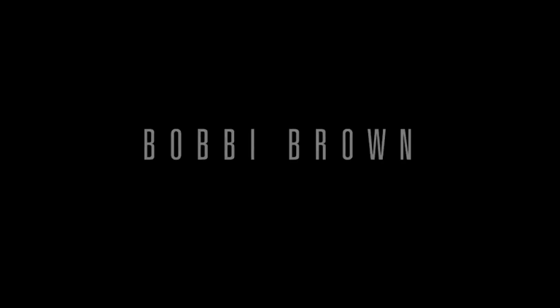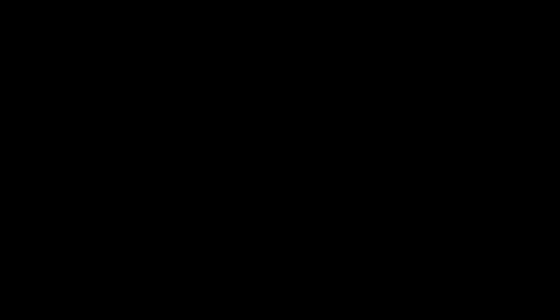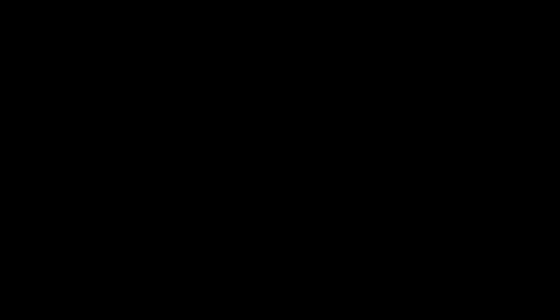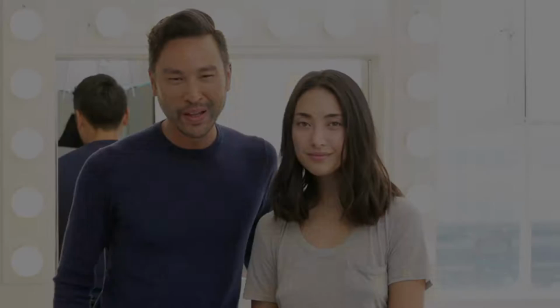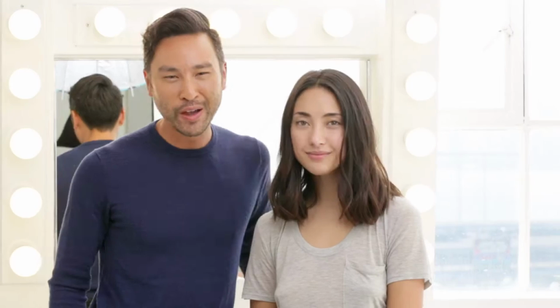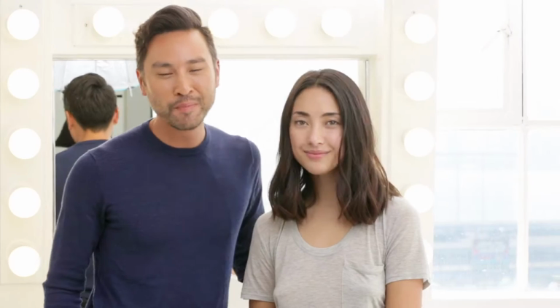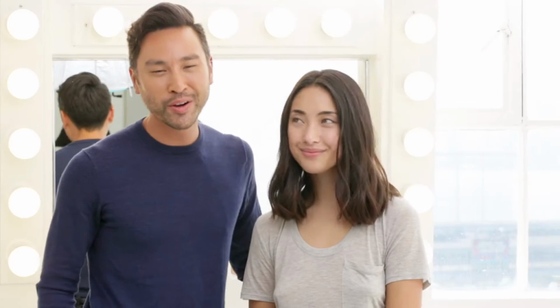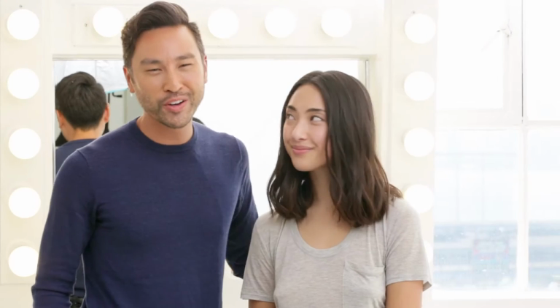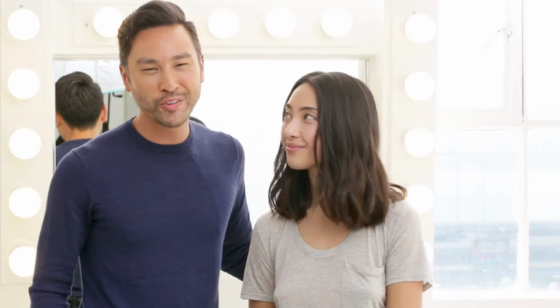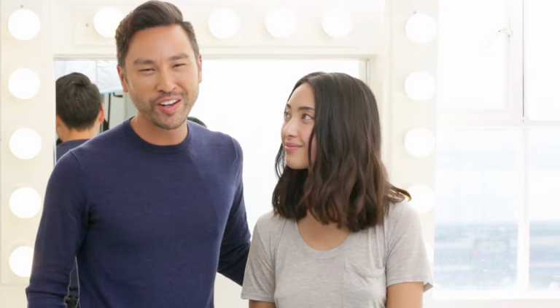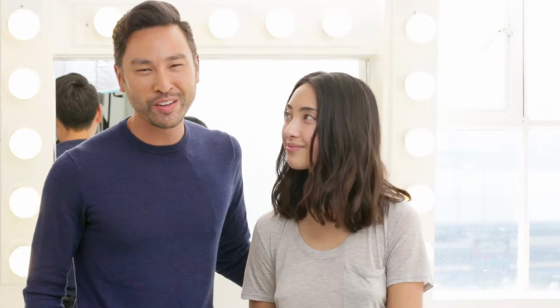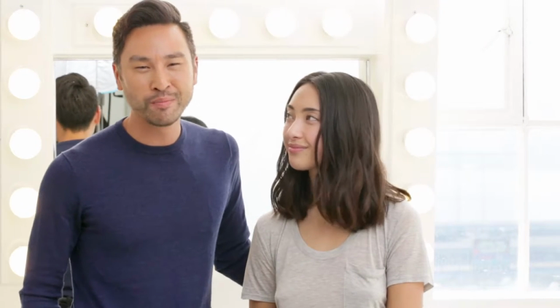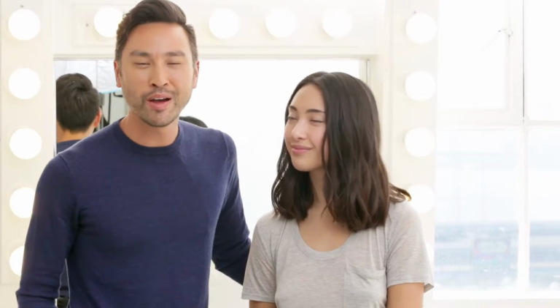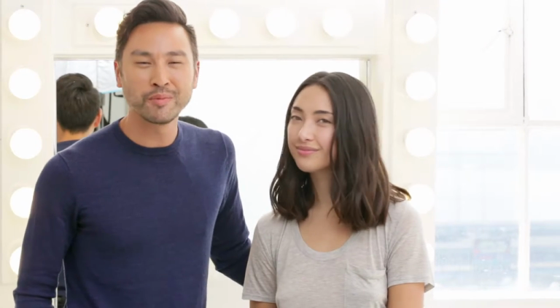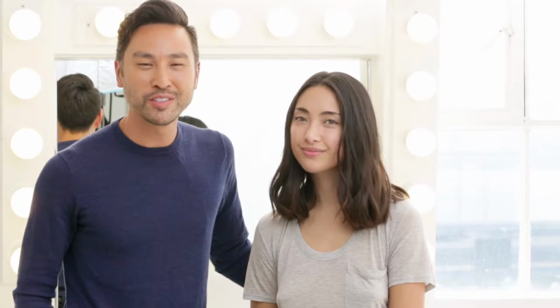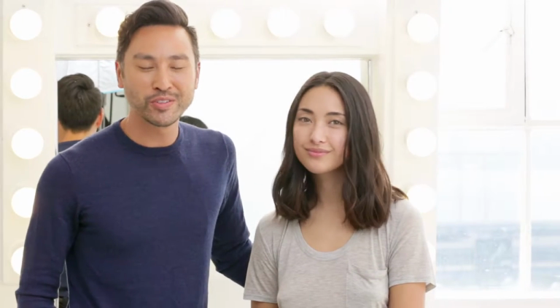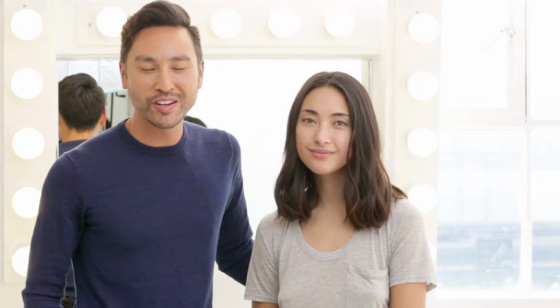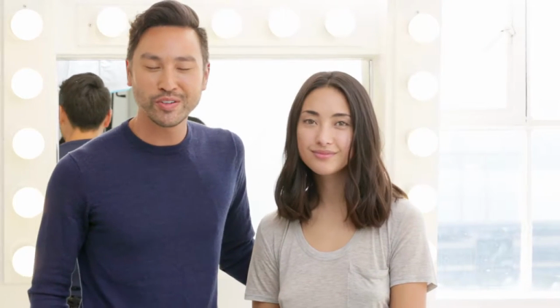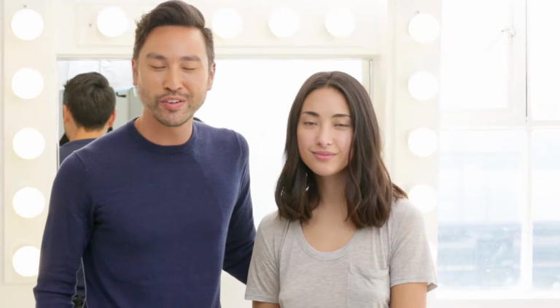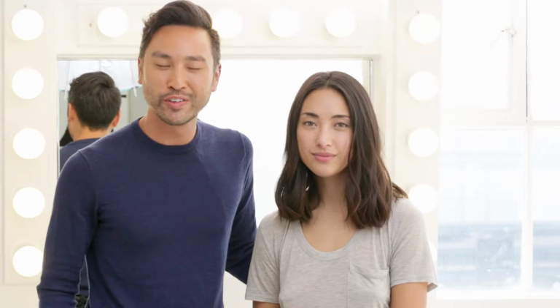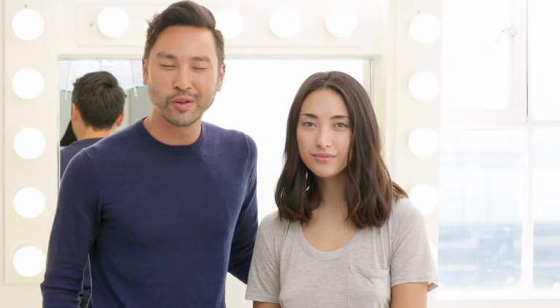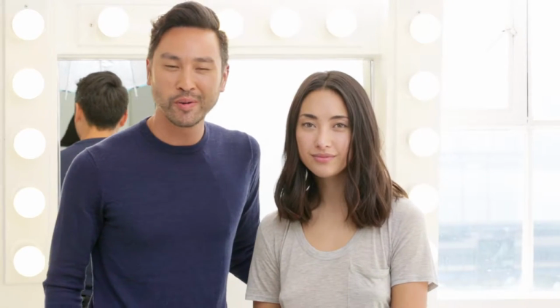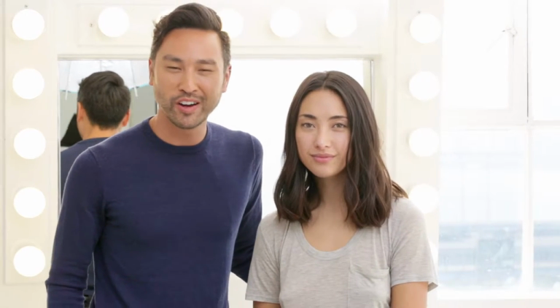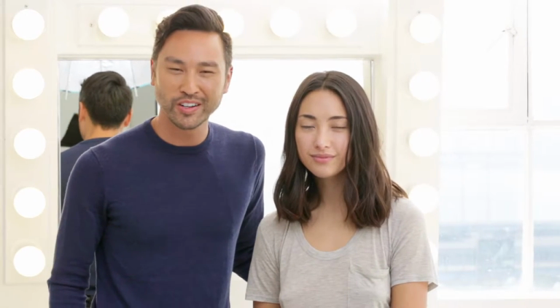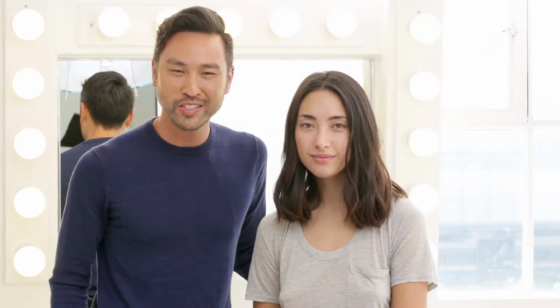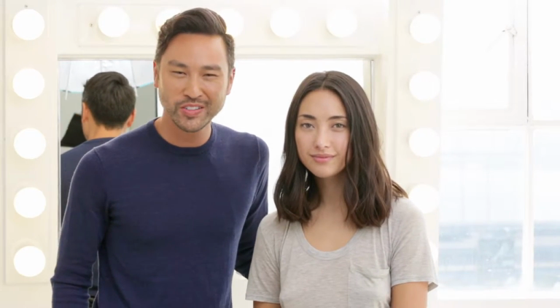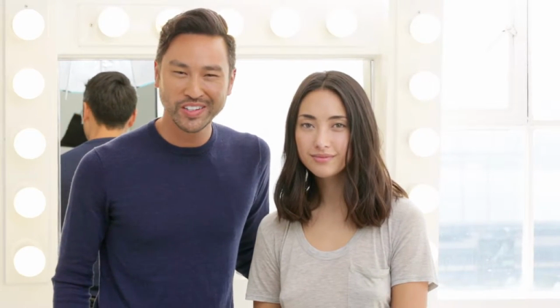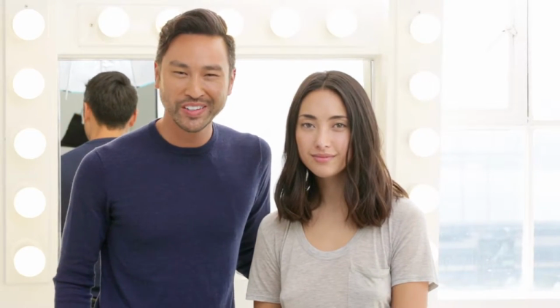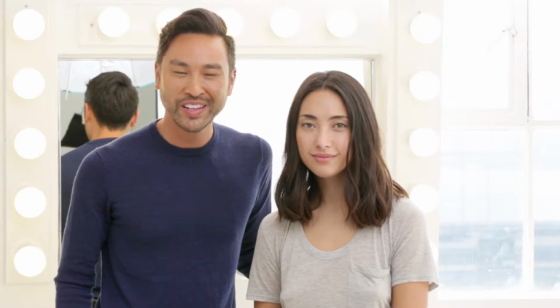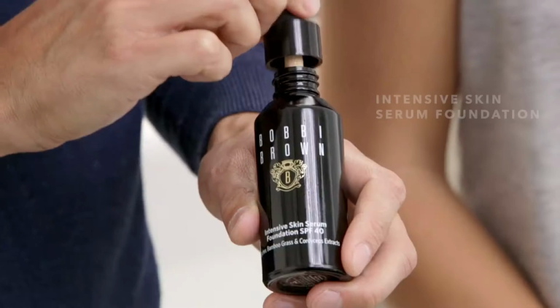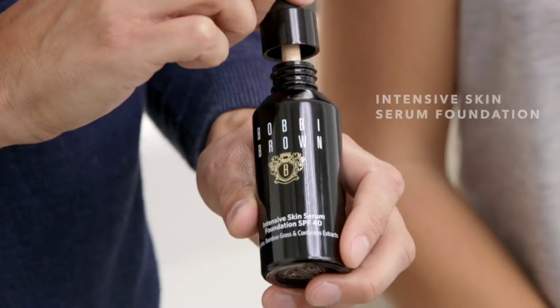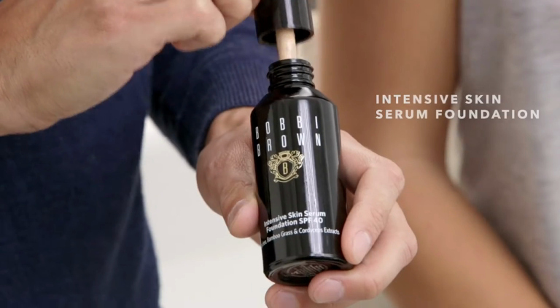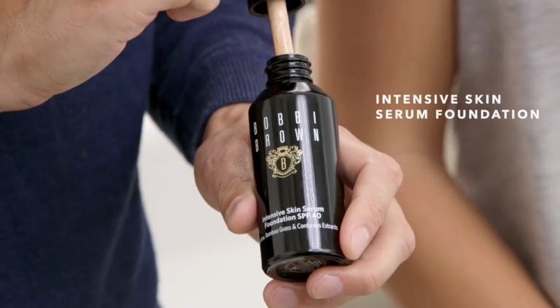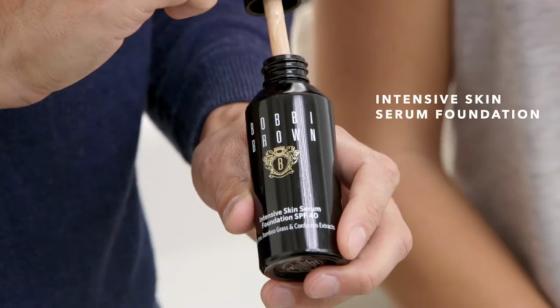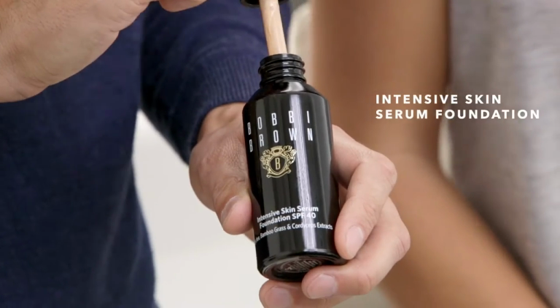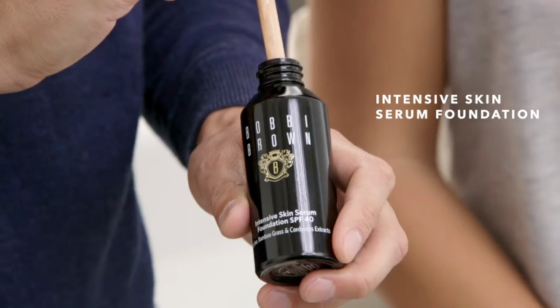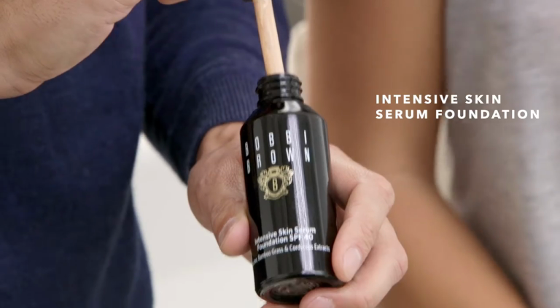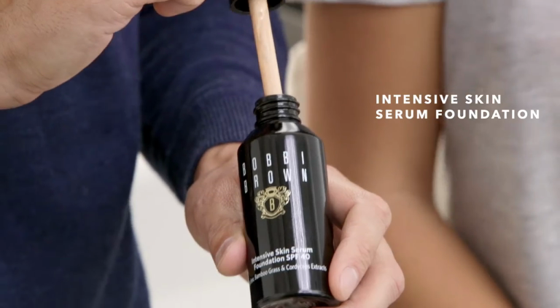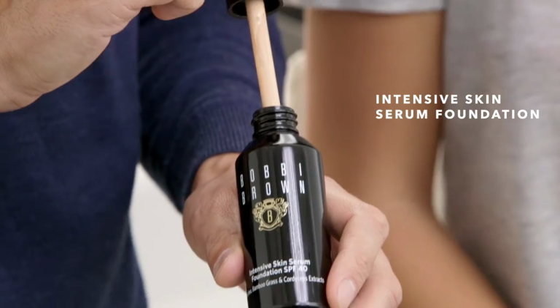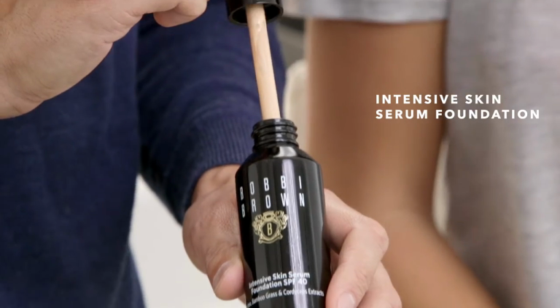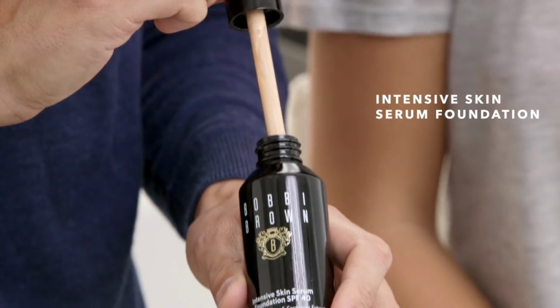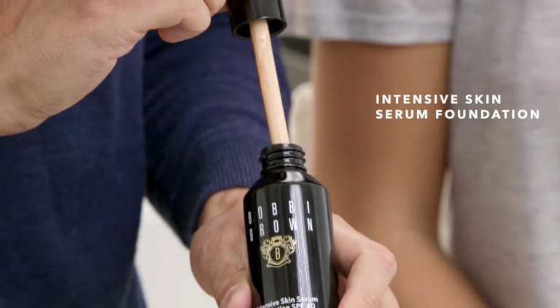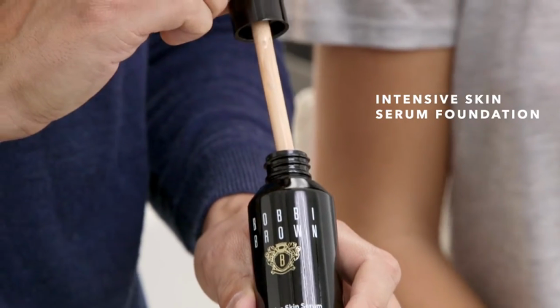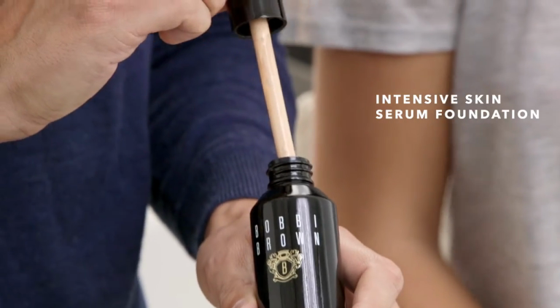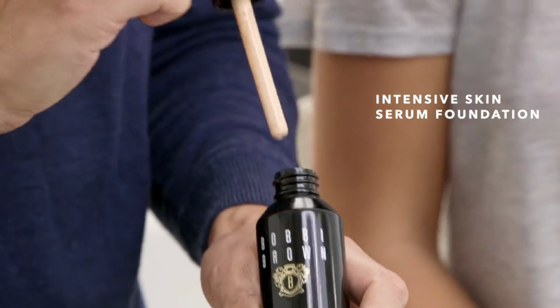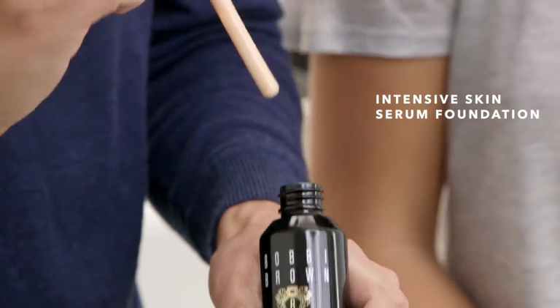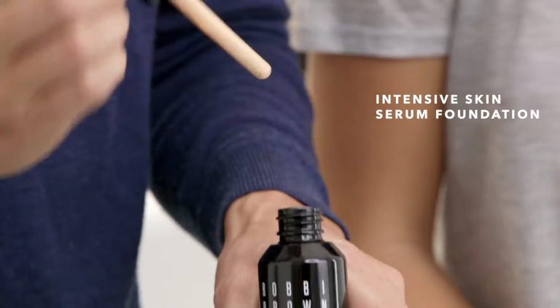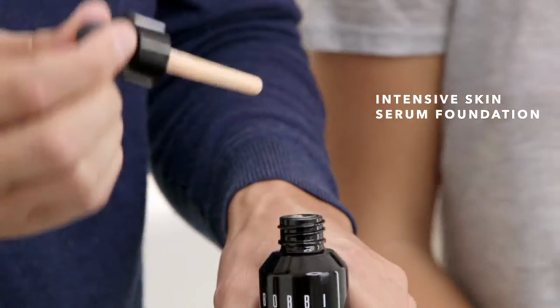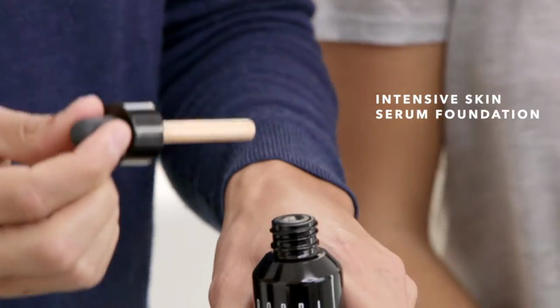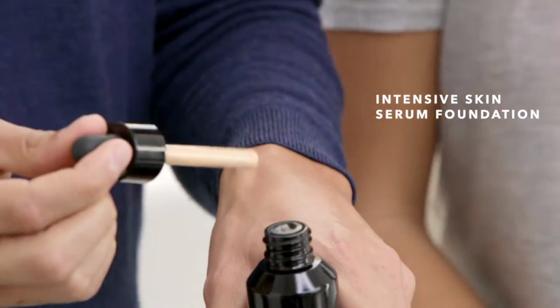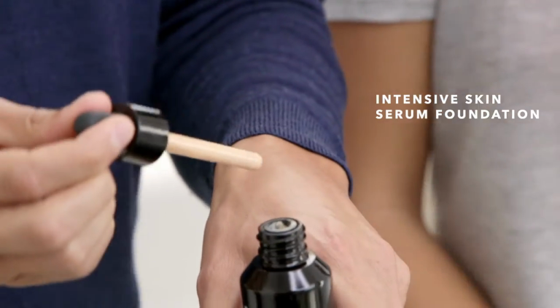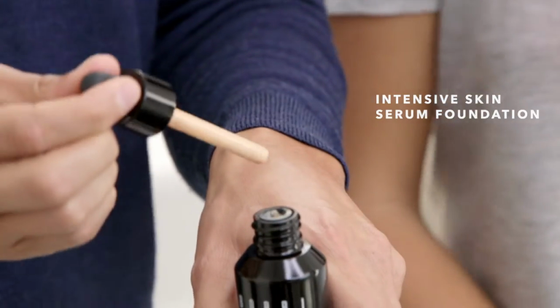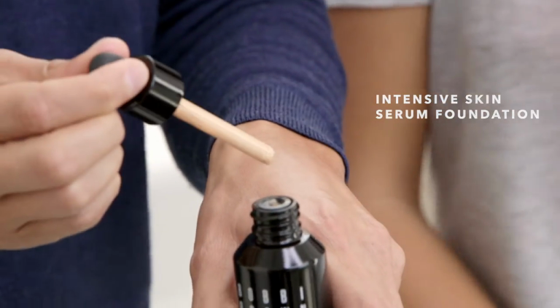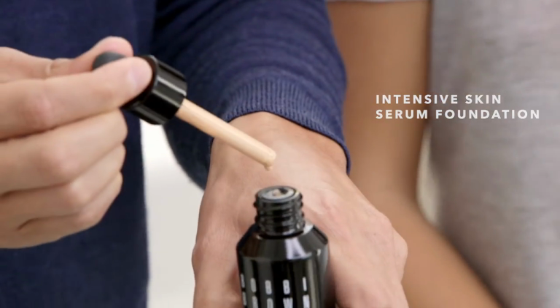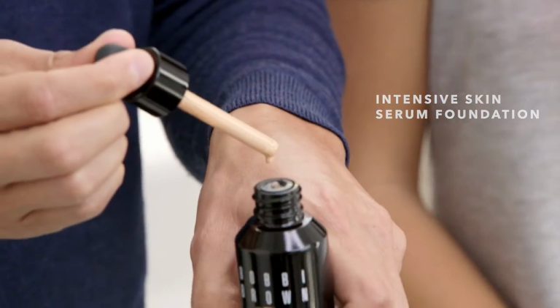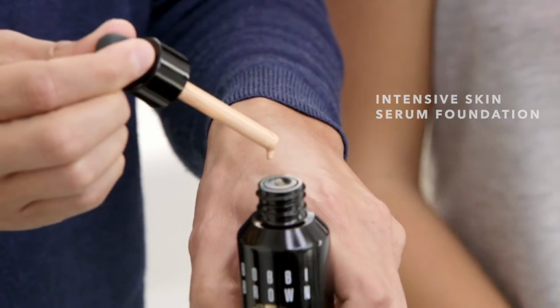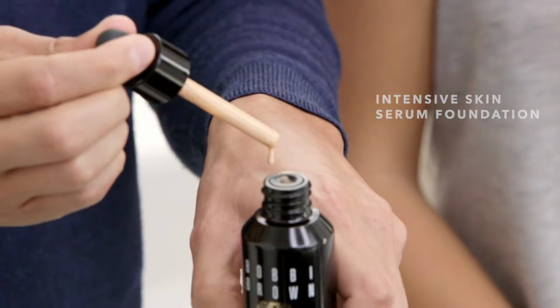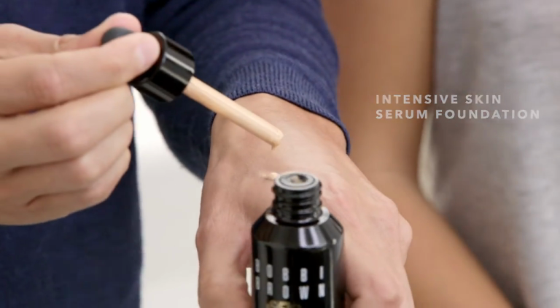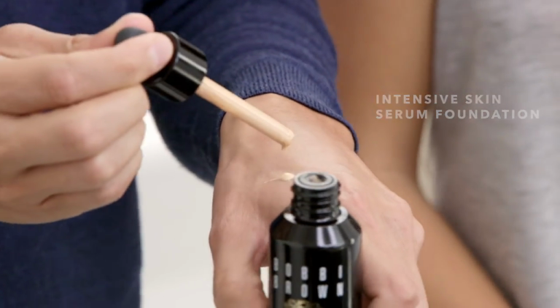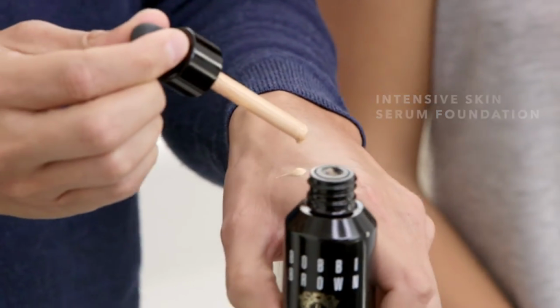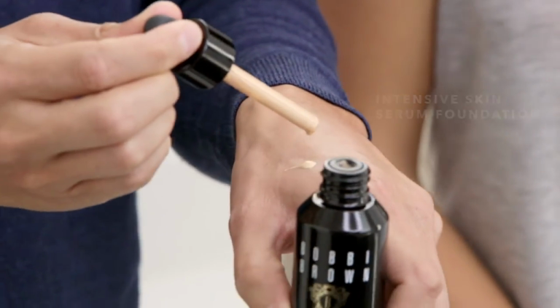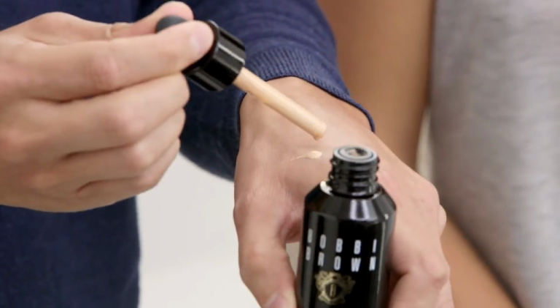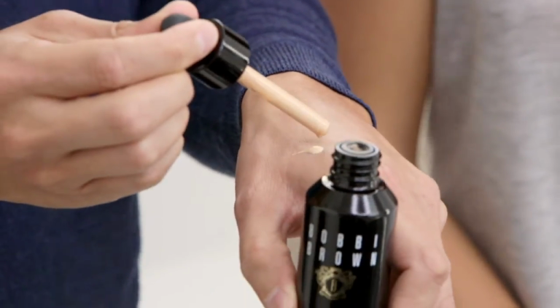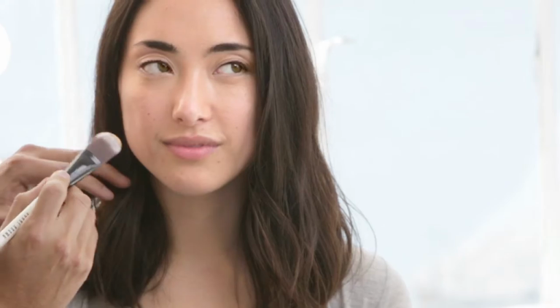I'm Mark Regan, Bobbi's Director of Global Artistry, and we're talking about intensive skin serum foundation with SPF.